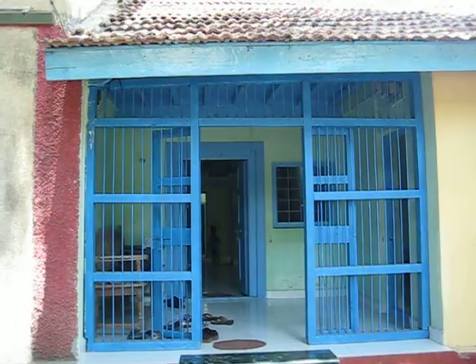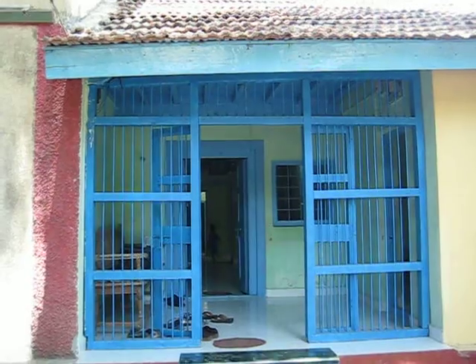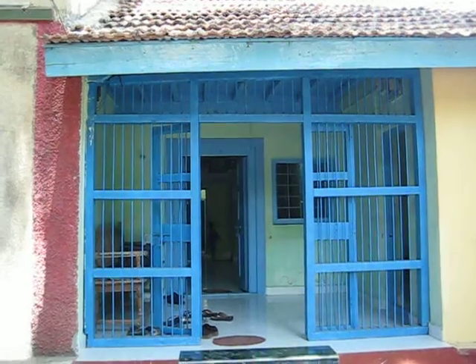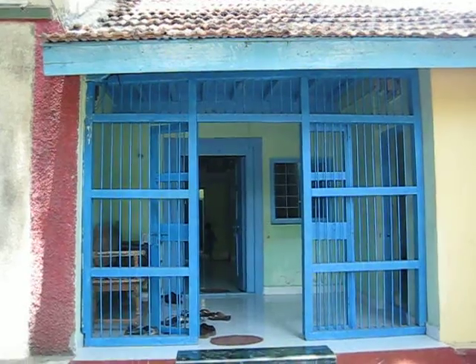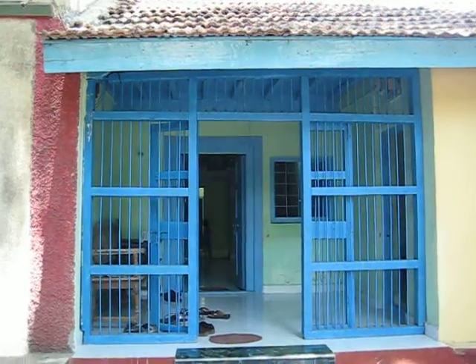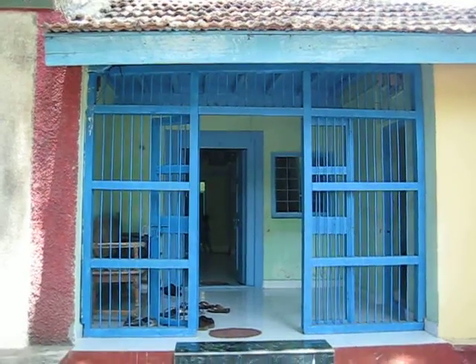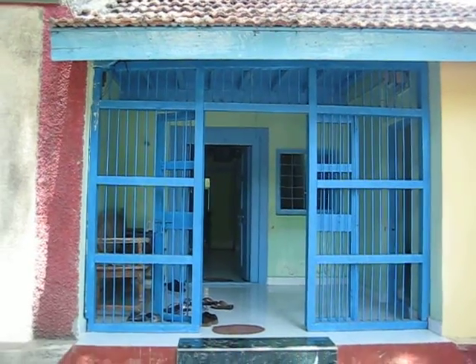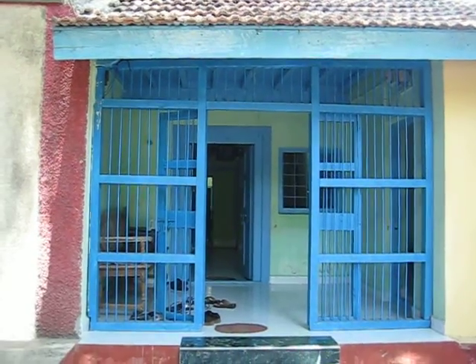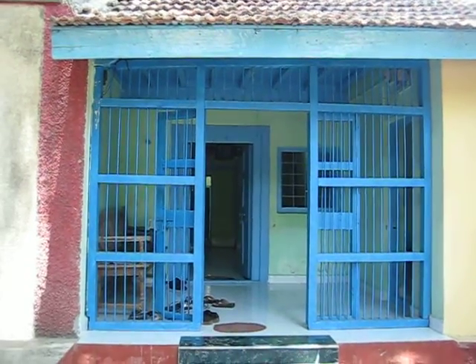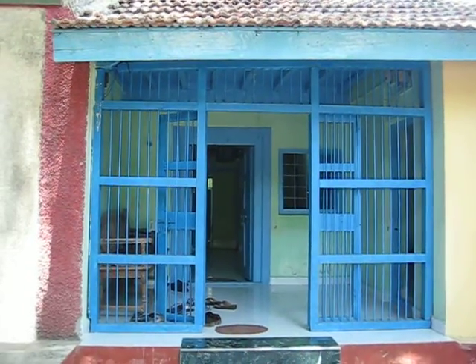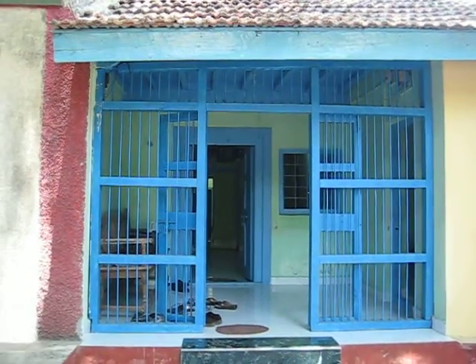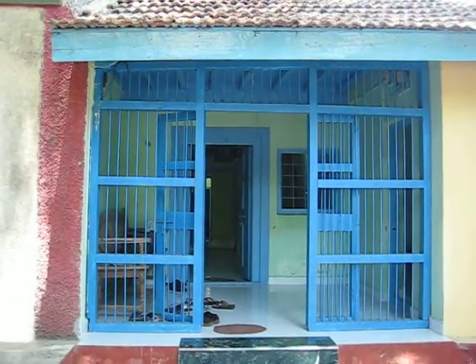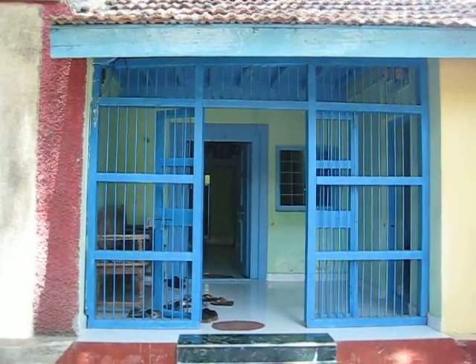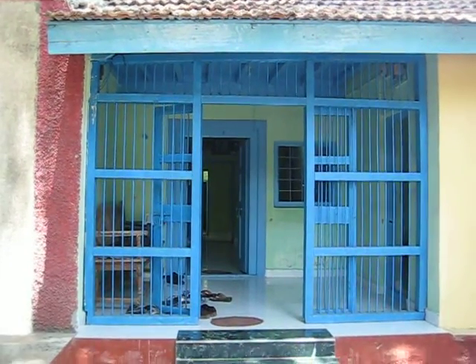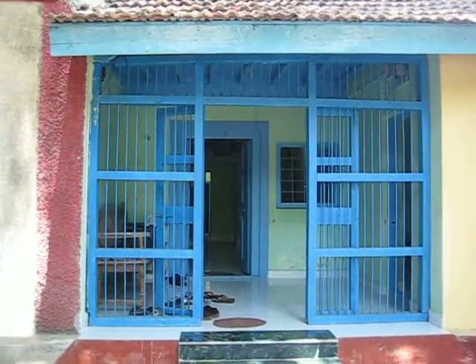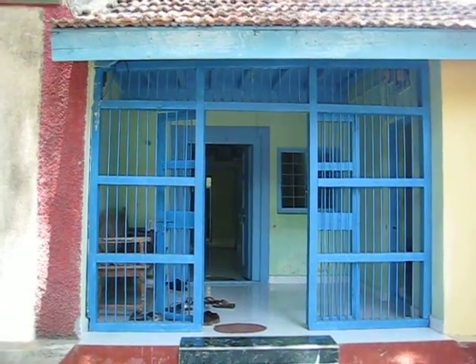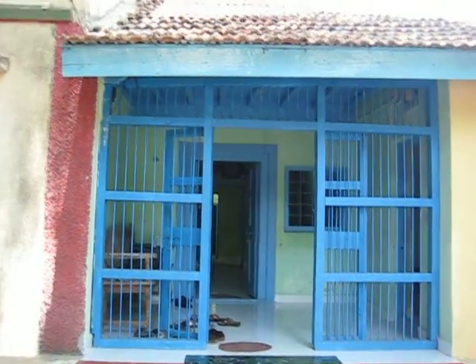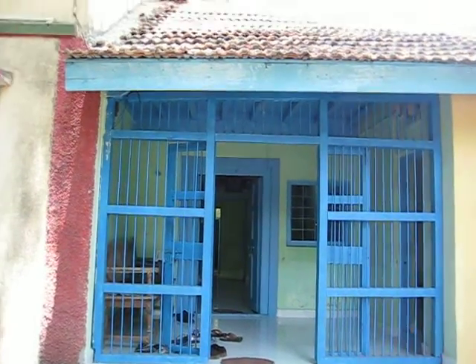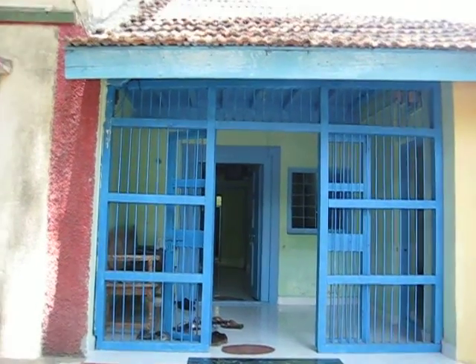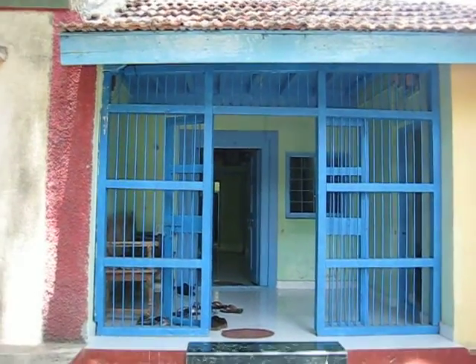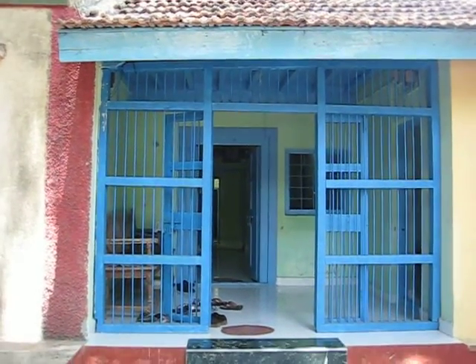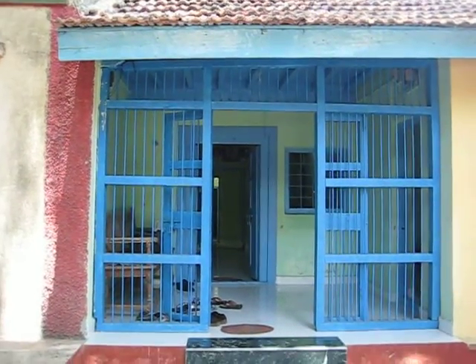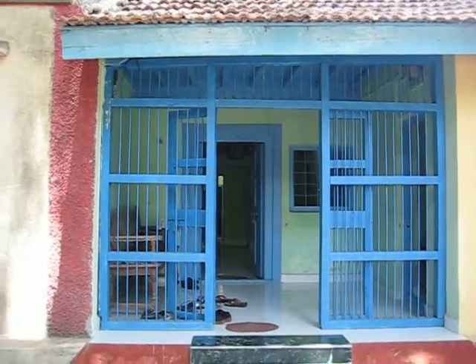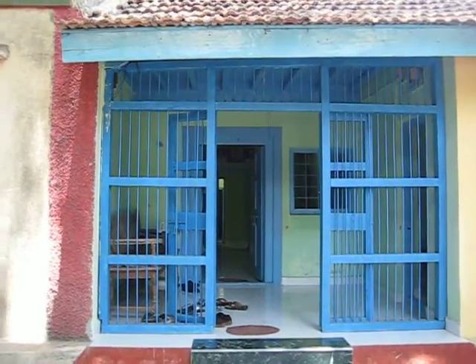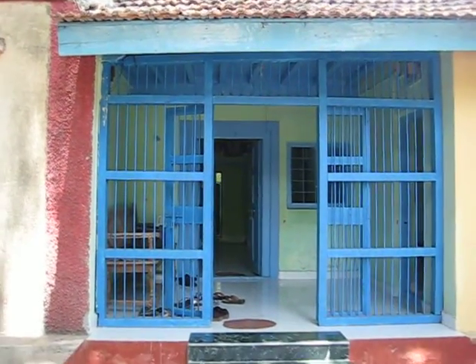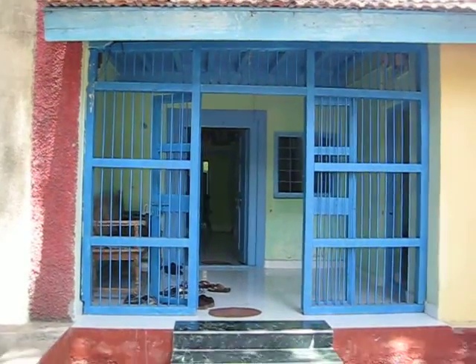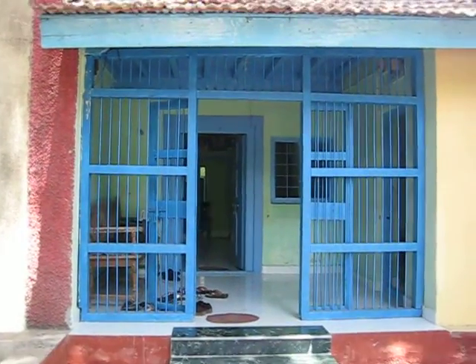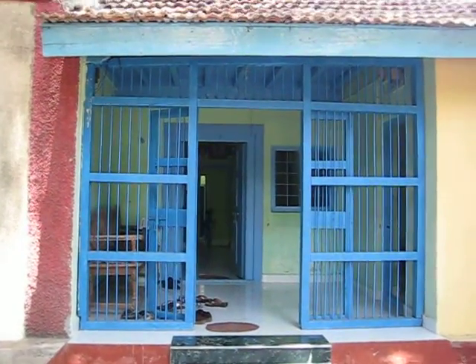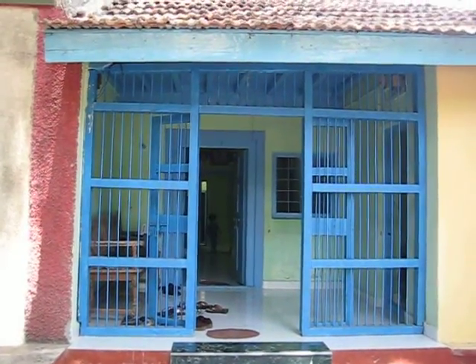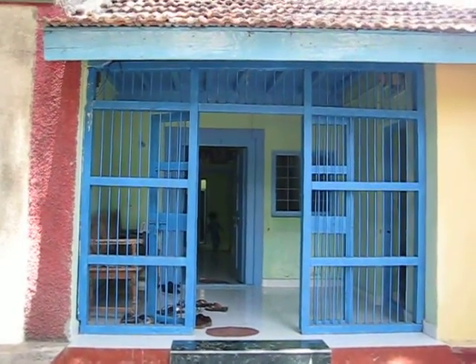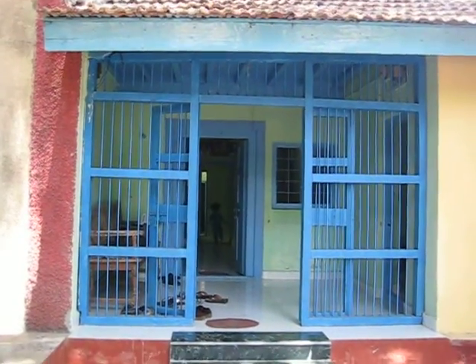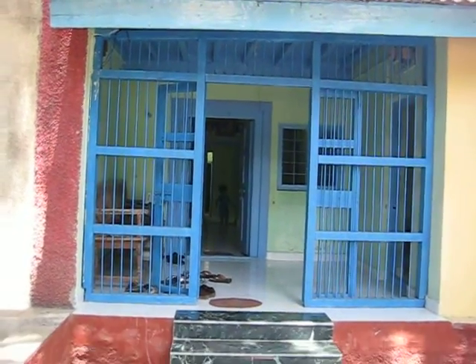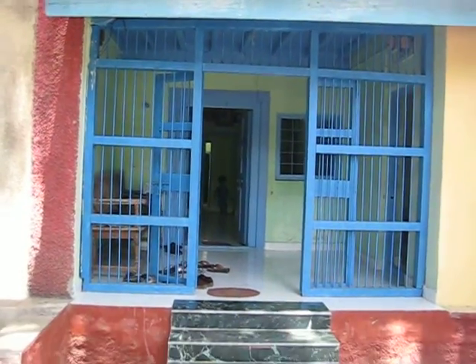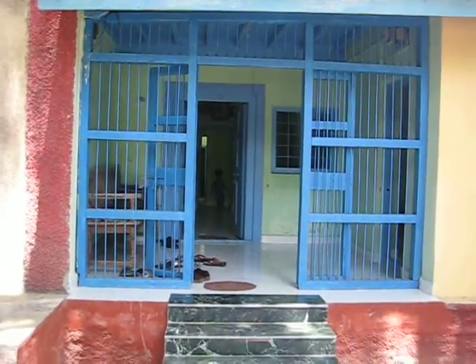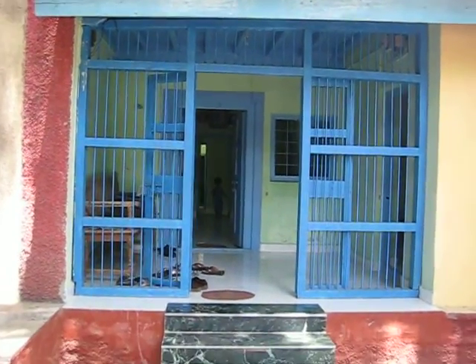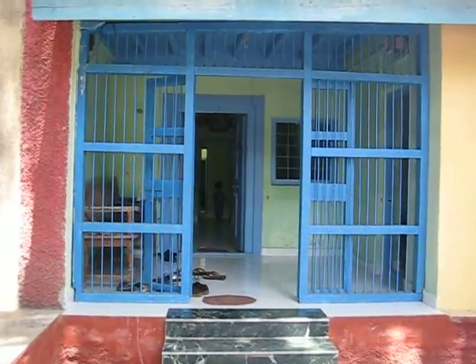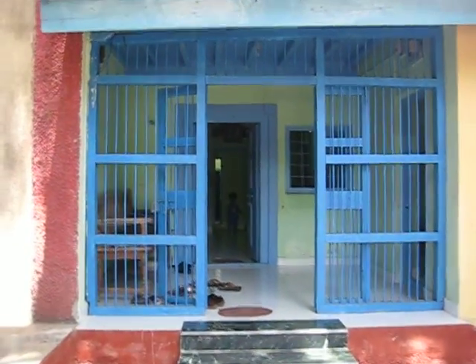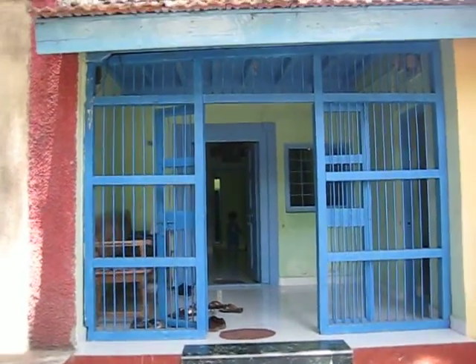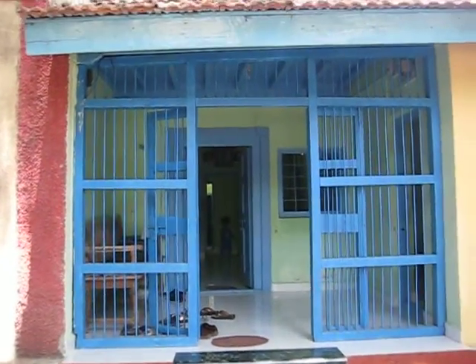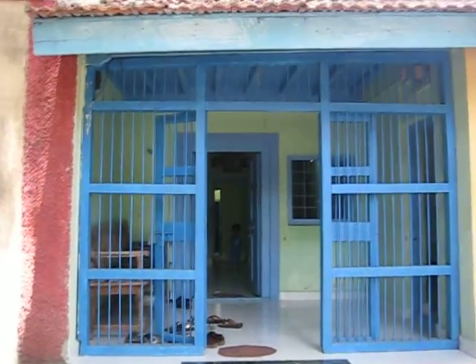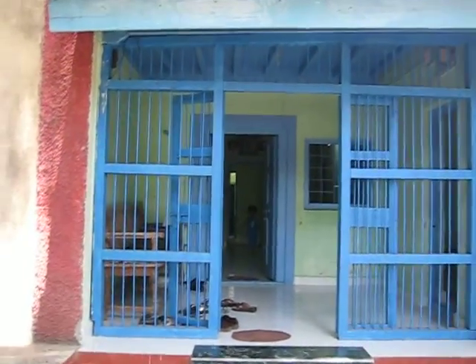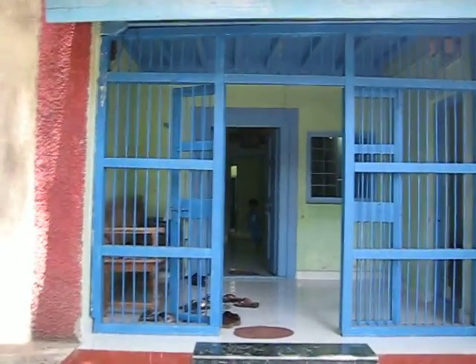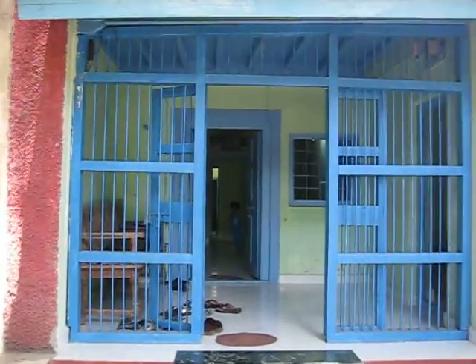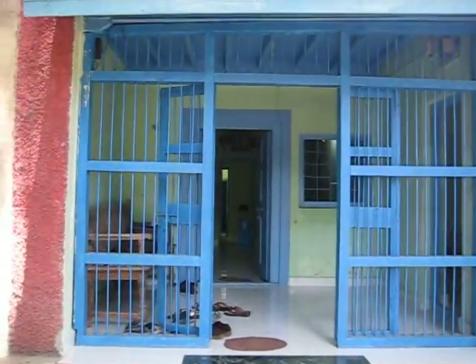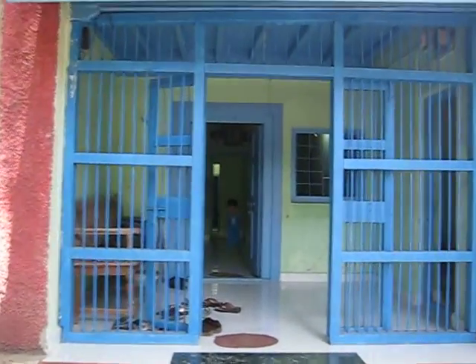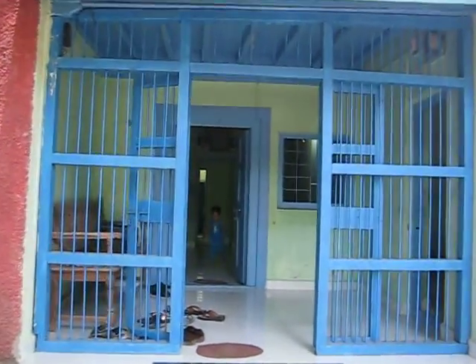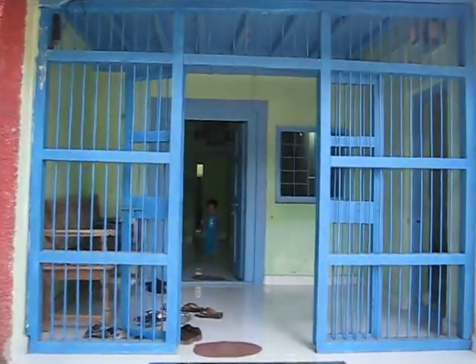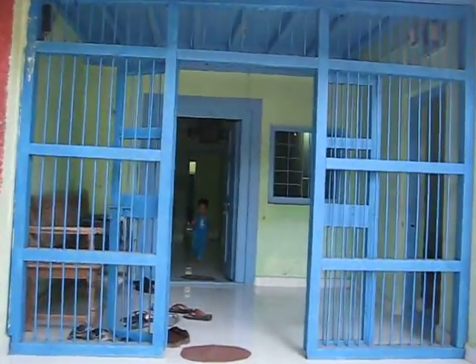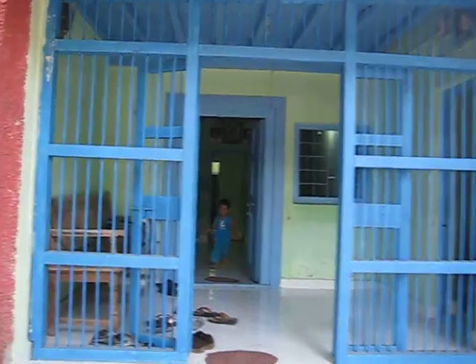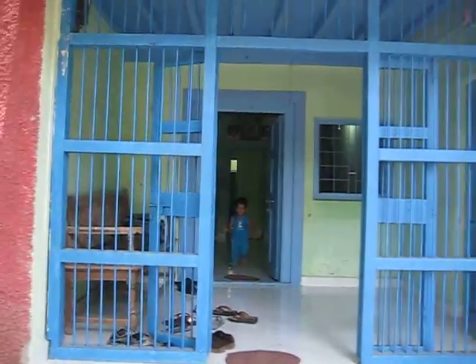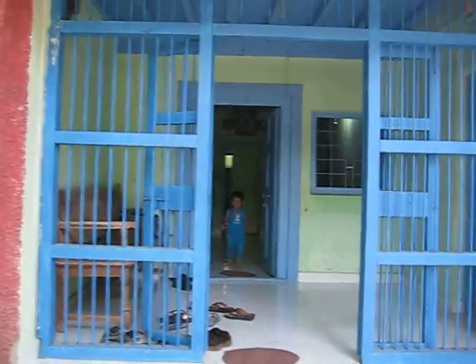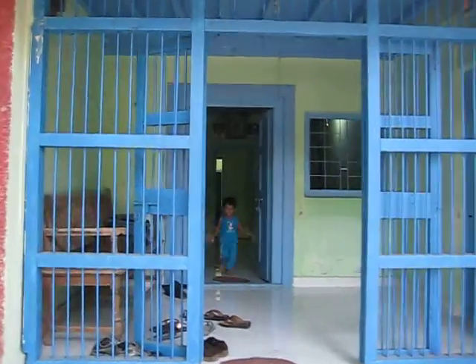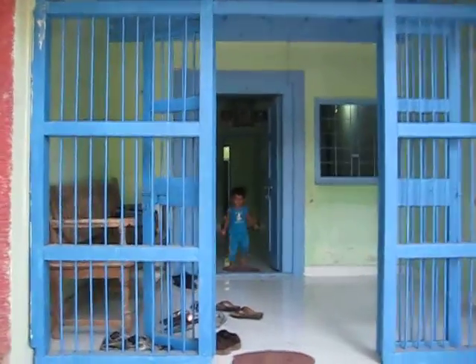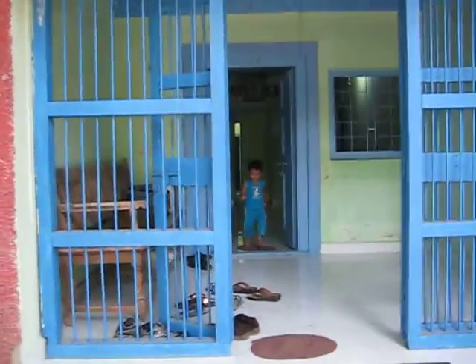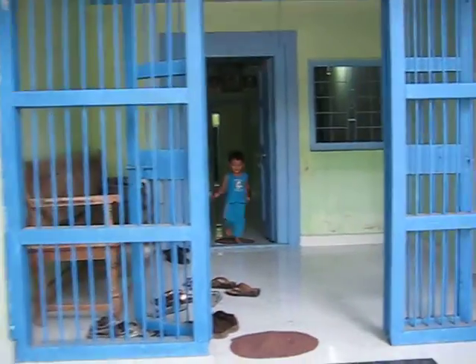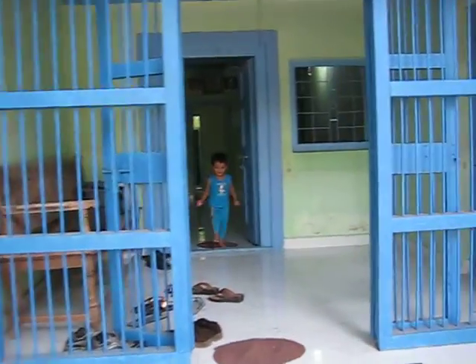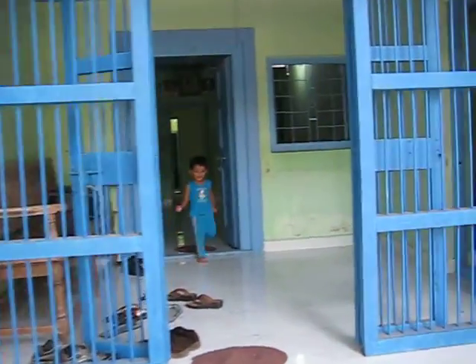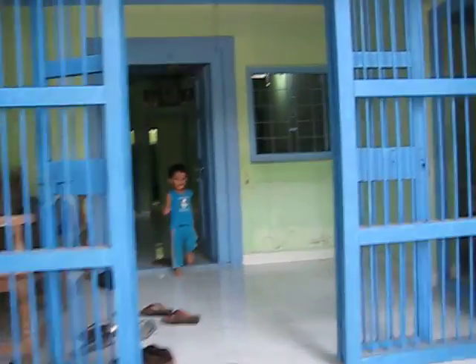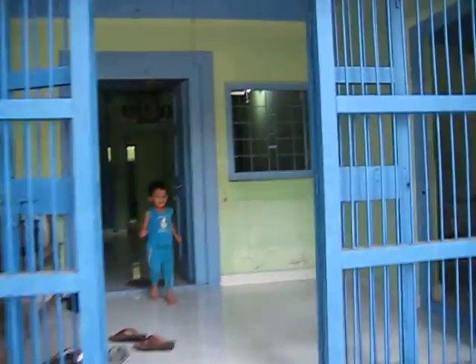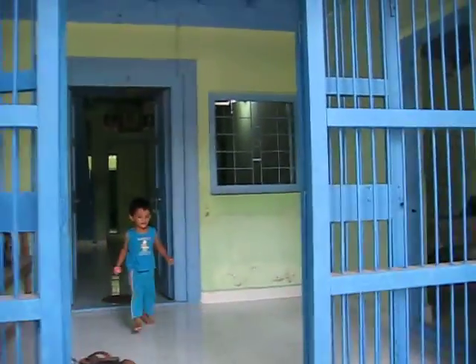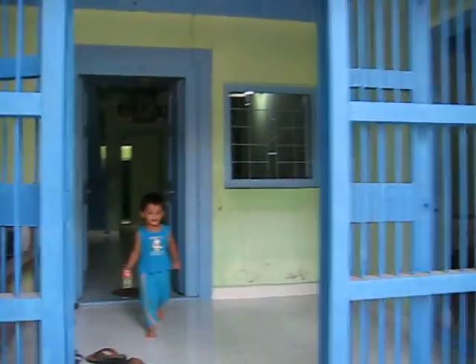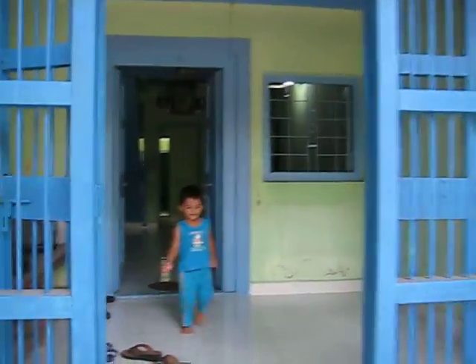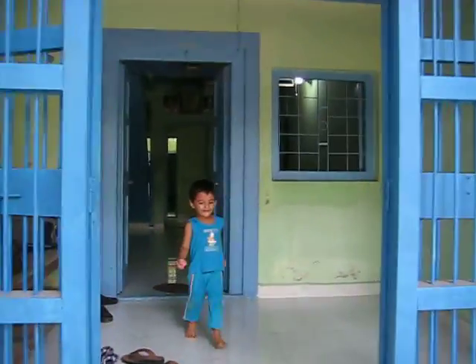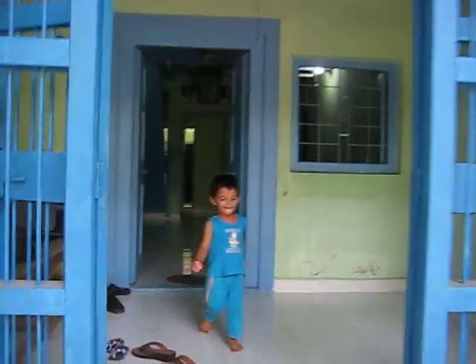A walkthrough of Himanshu's new home. This is the main door.